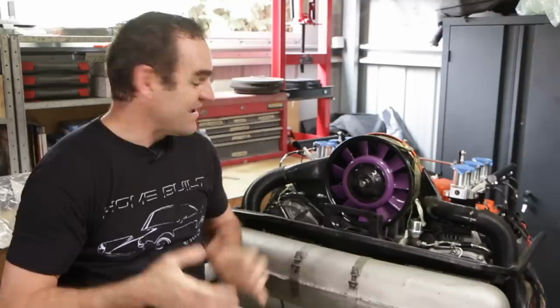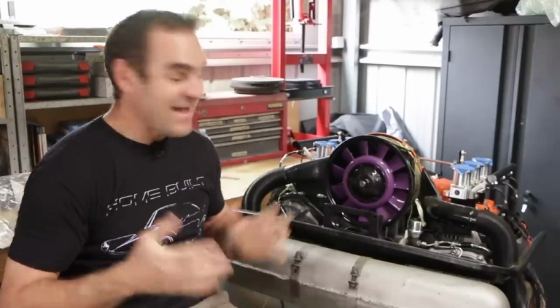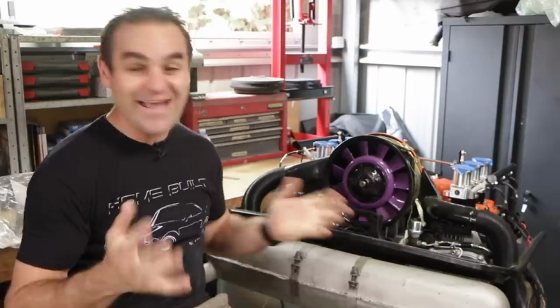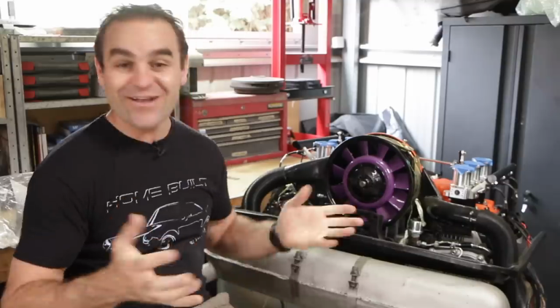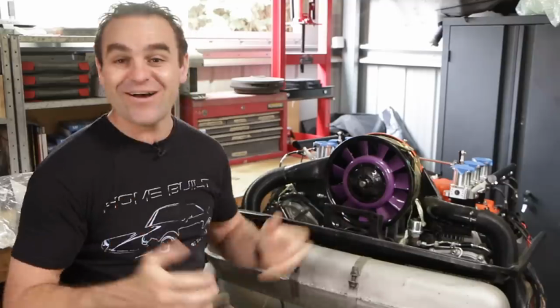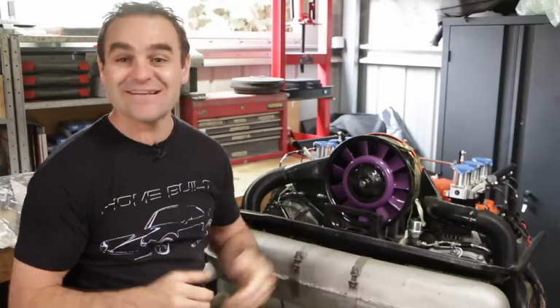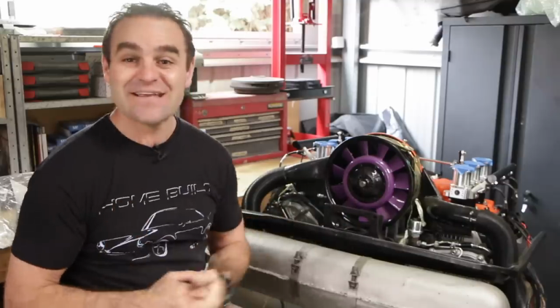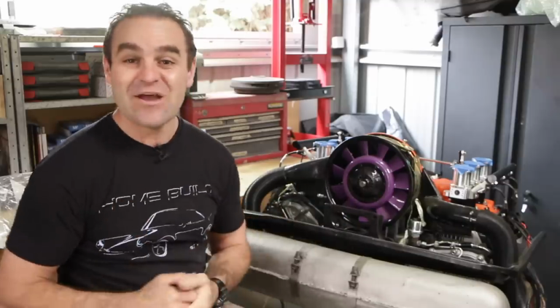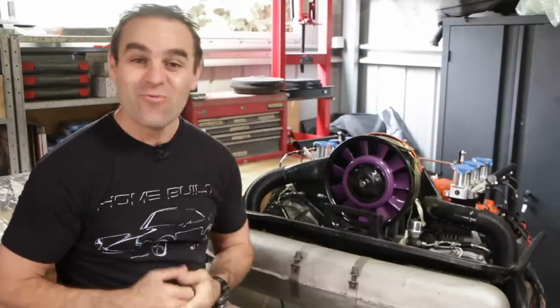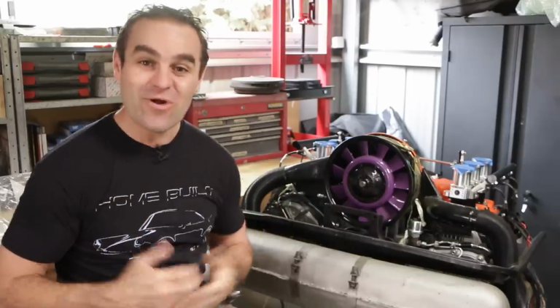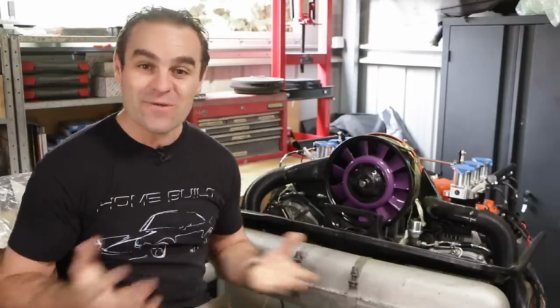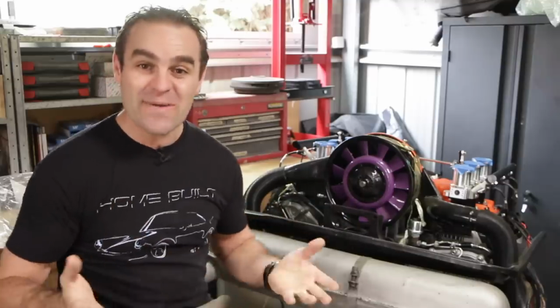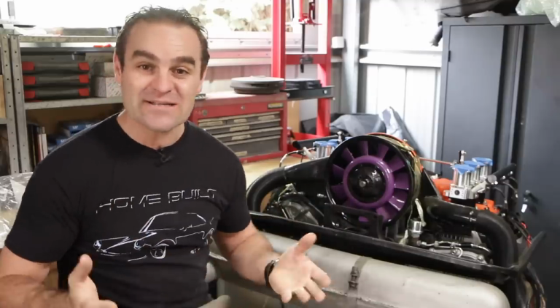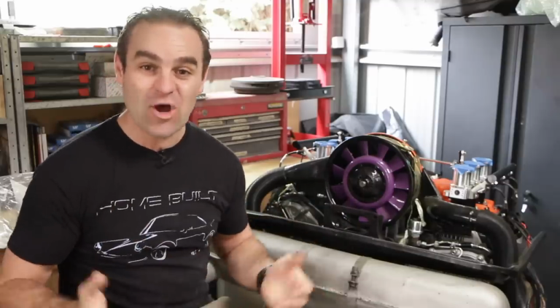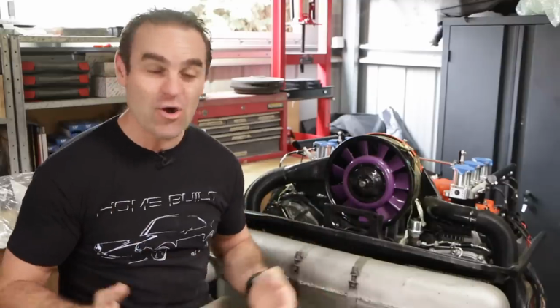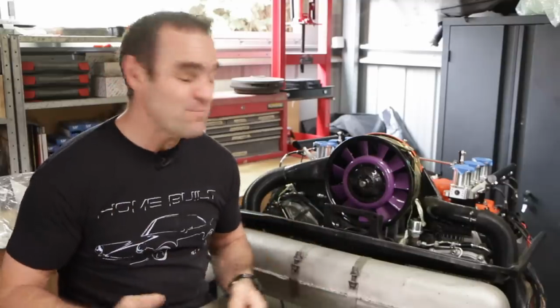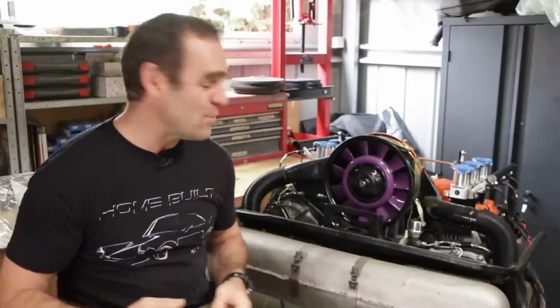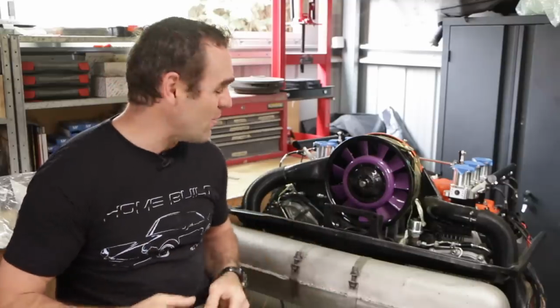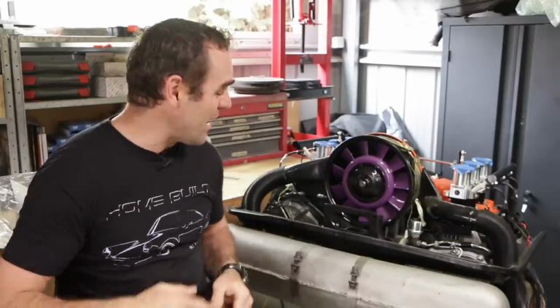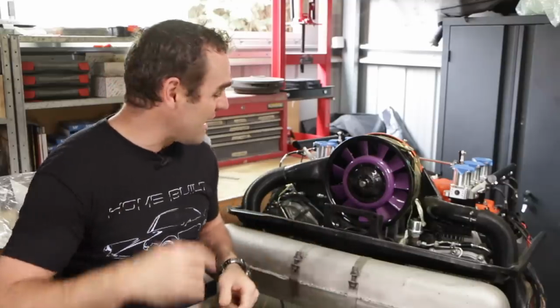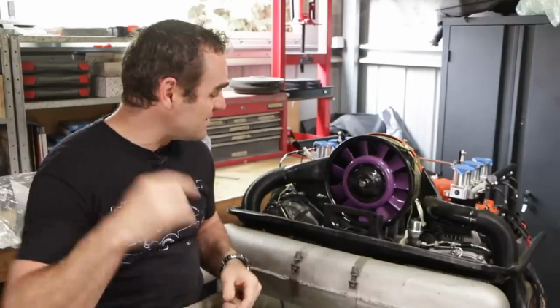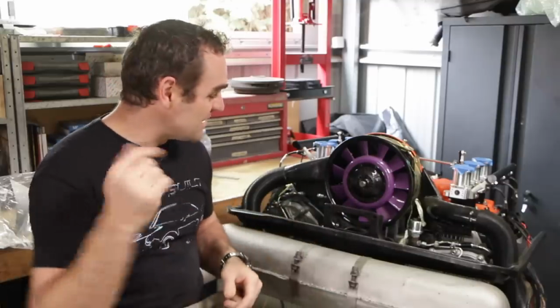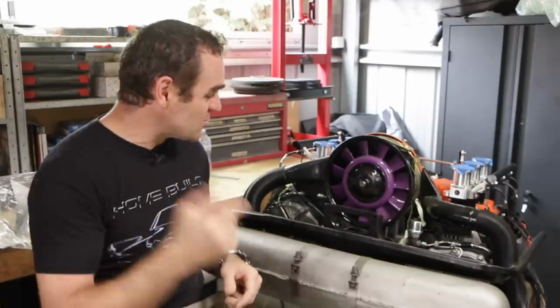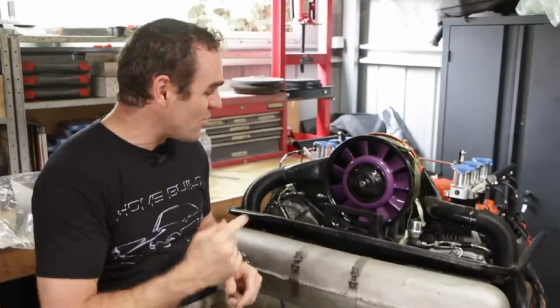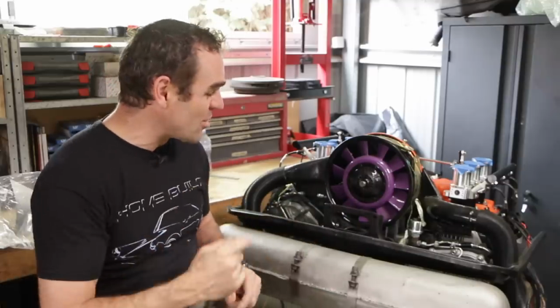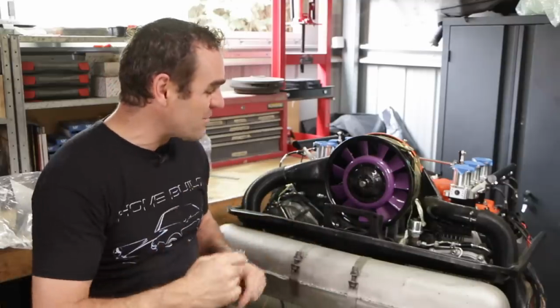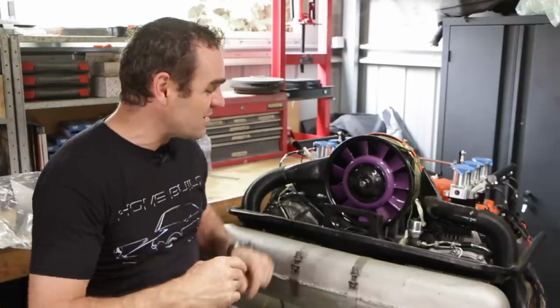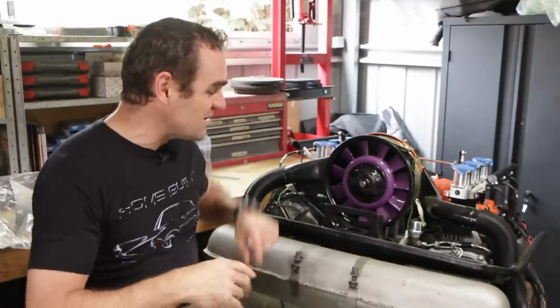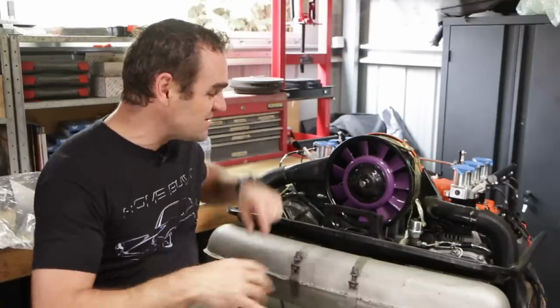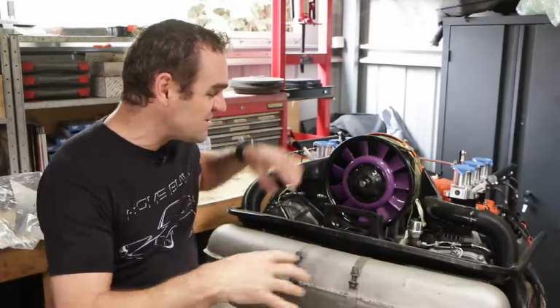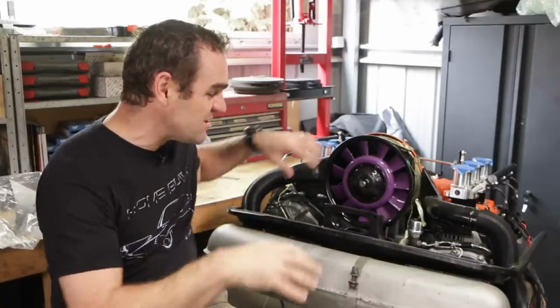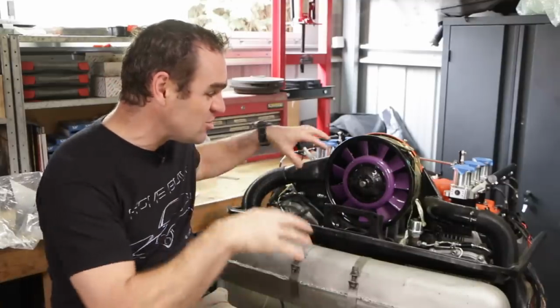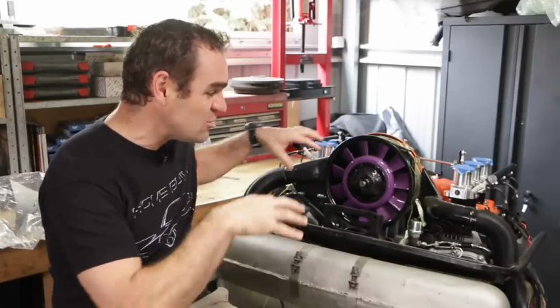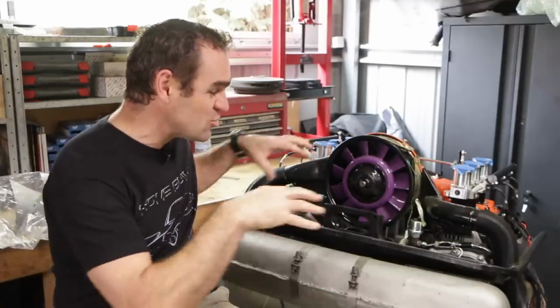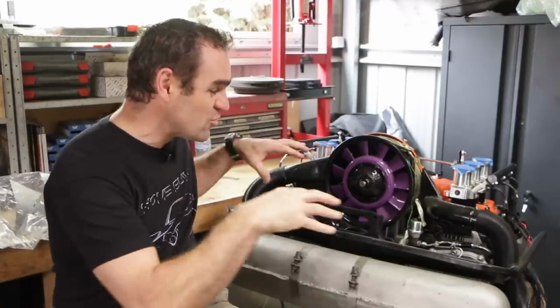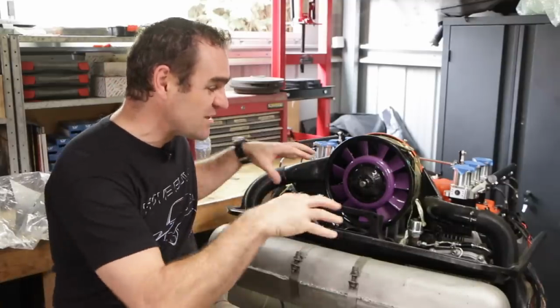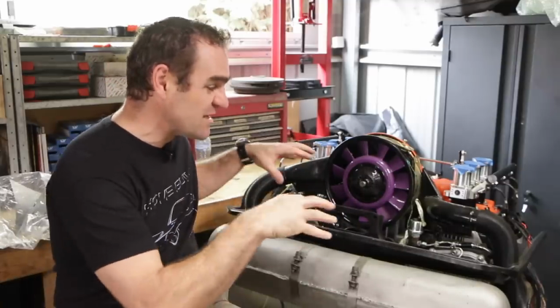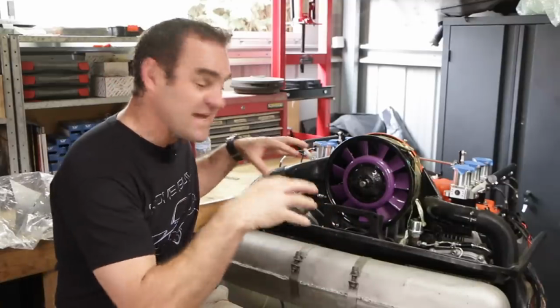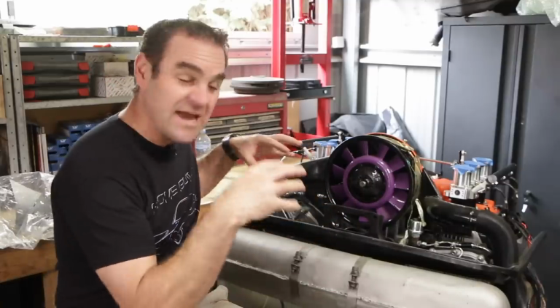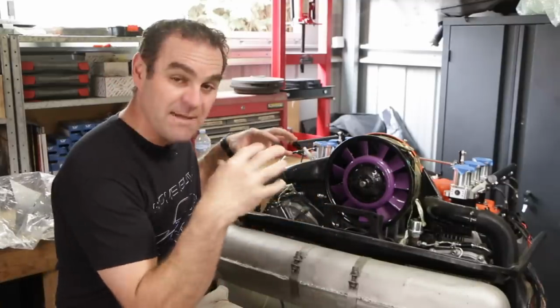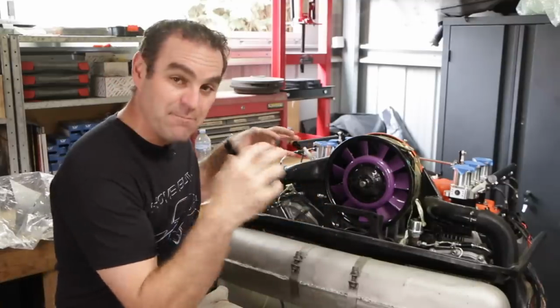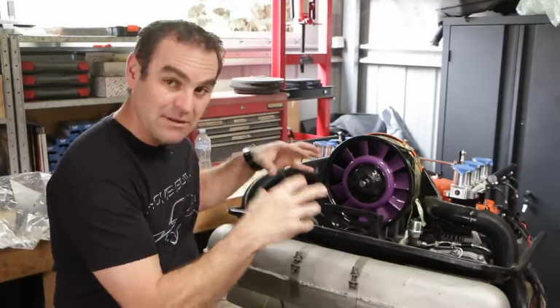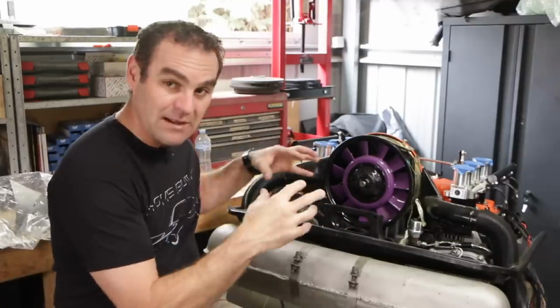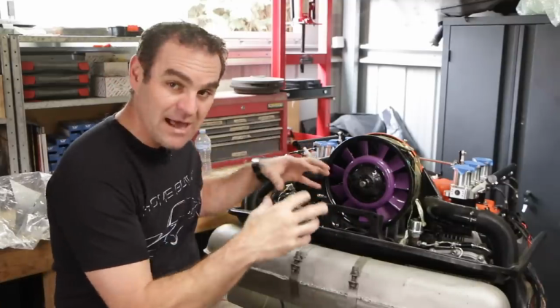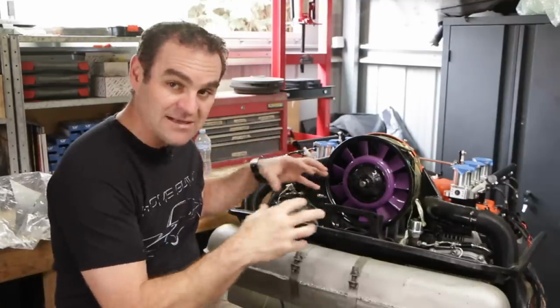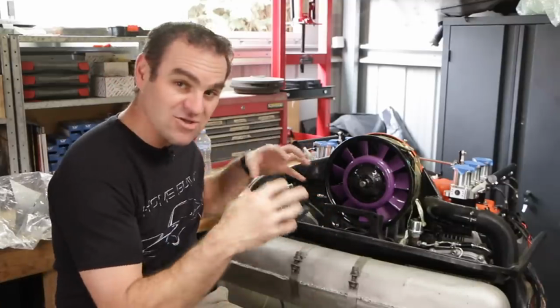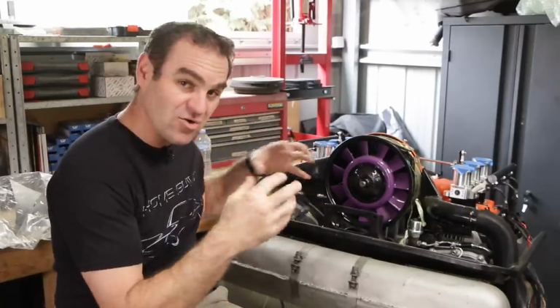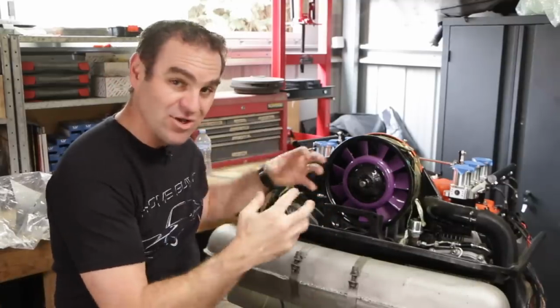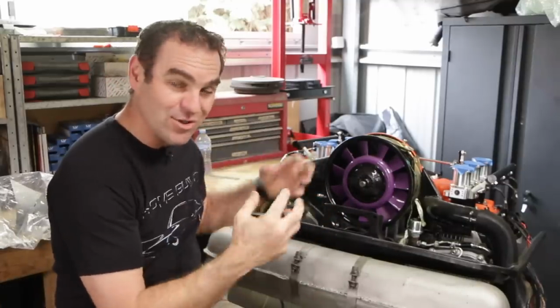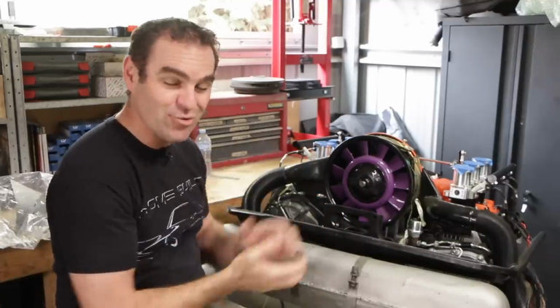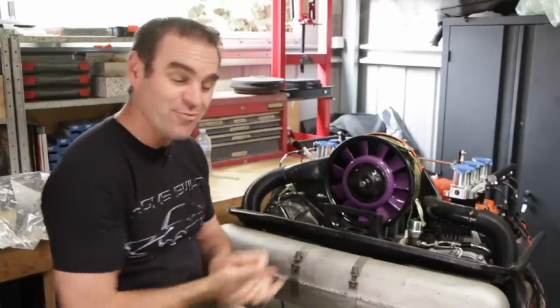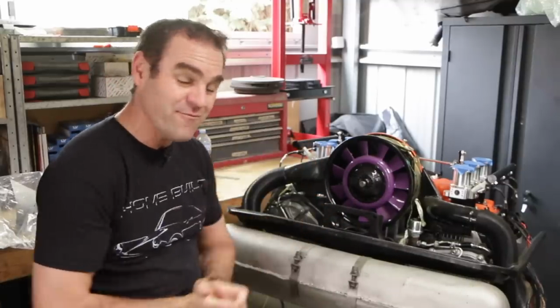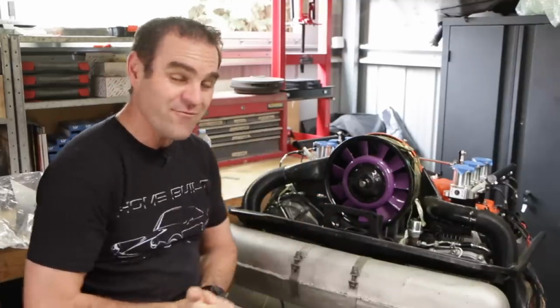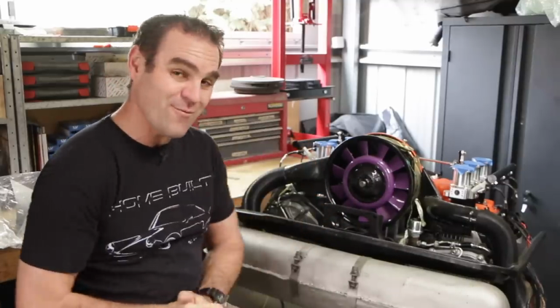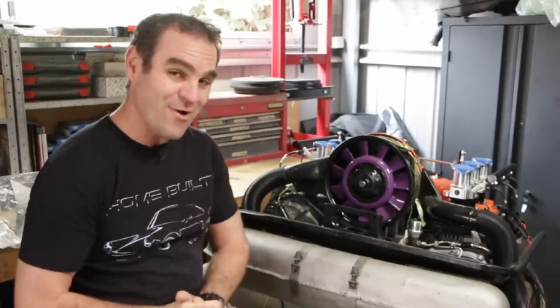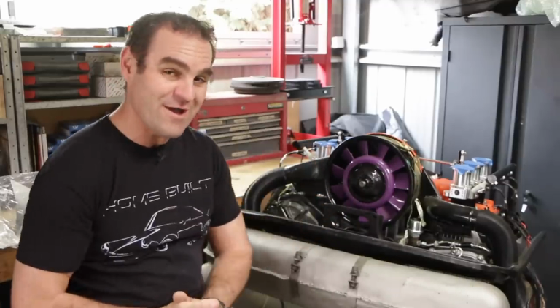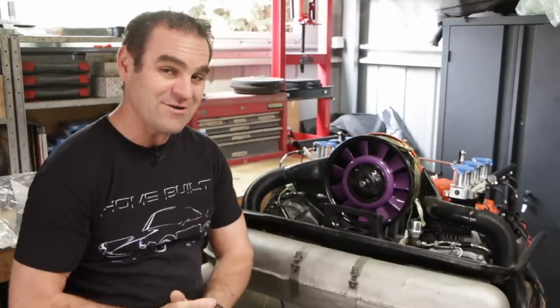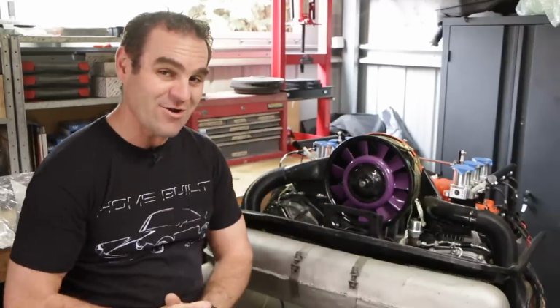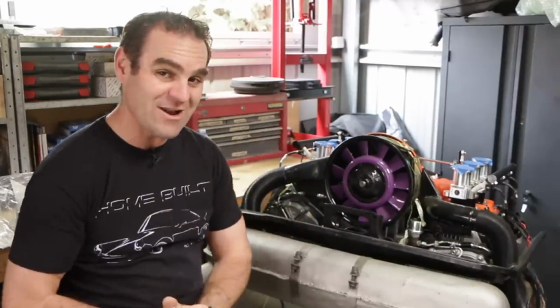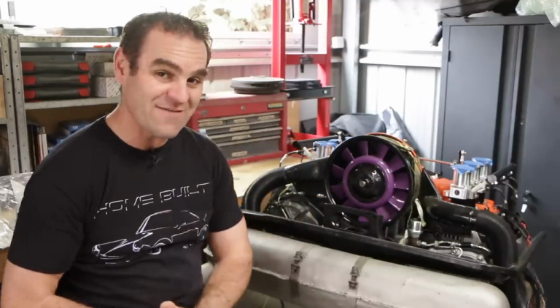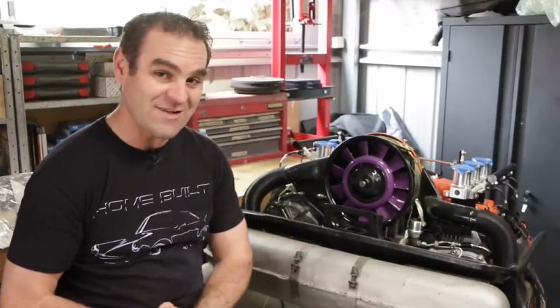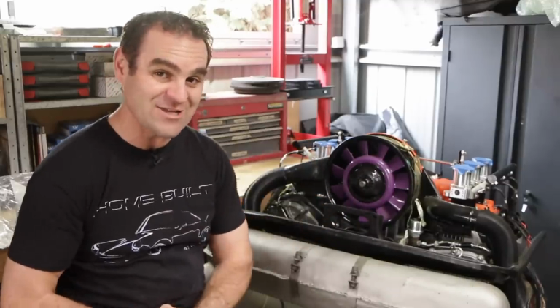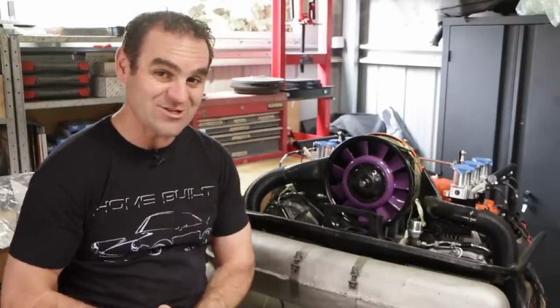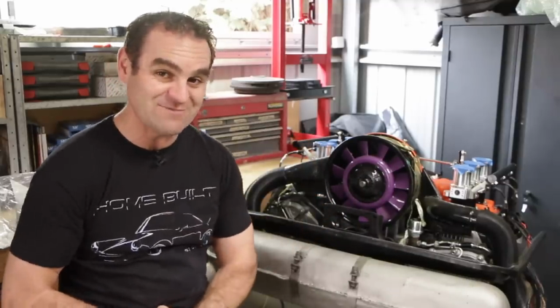Hey guys, welcome back to Home Built and this week I'm going to continue doing the plugs on the loom for my 911 engine.